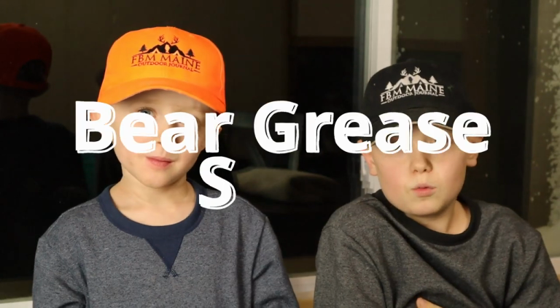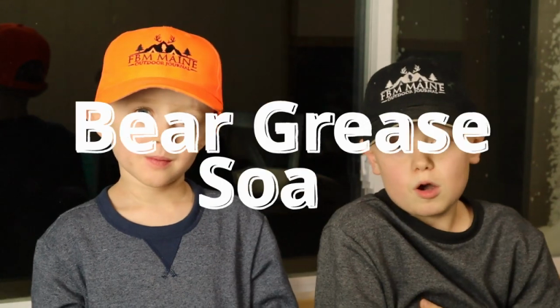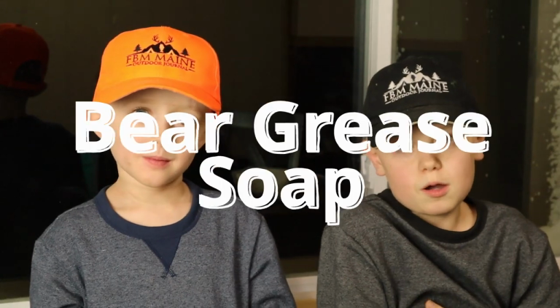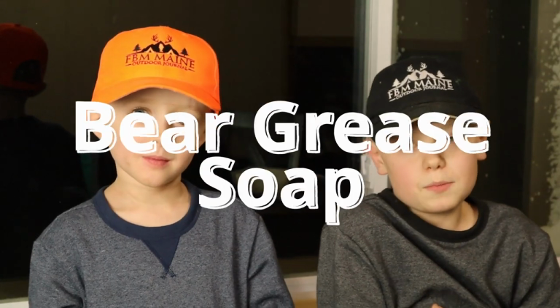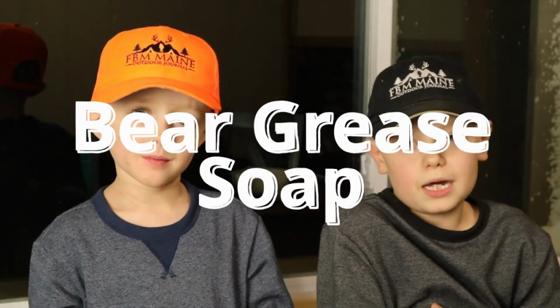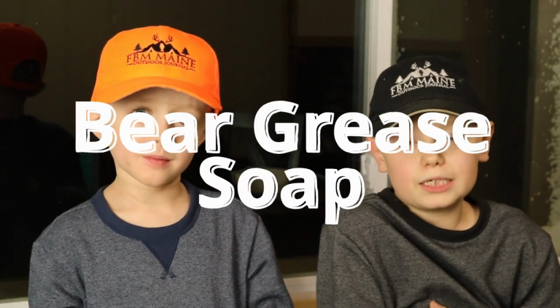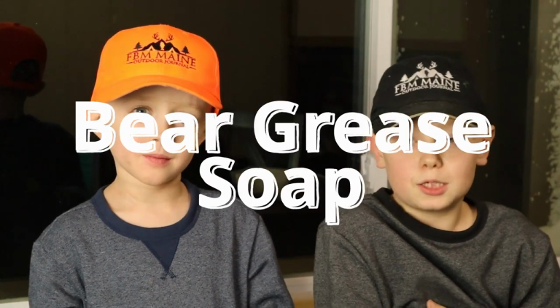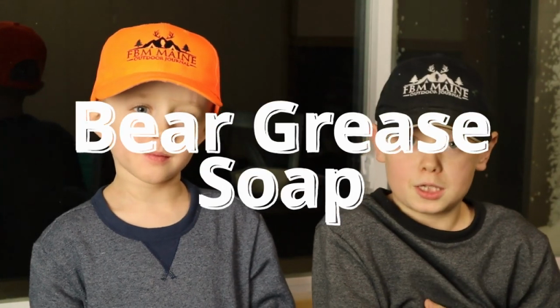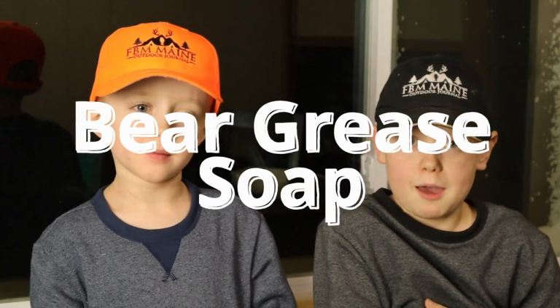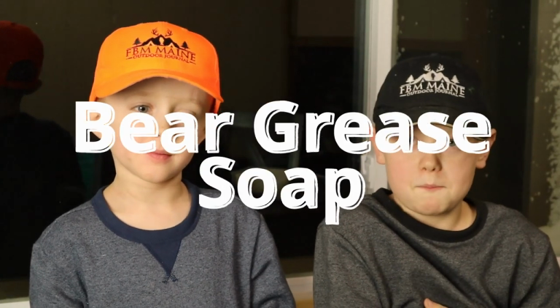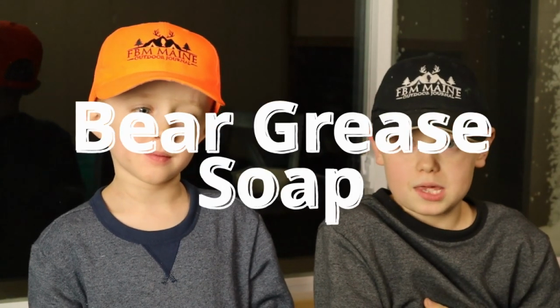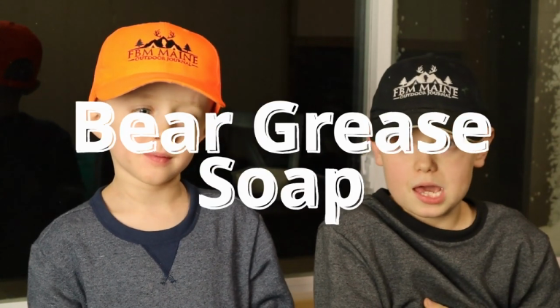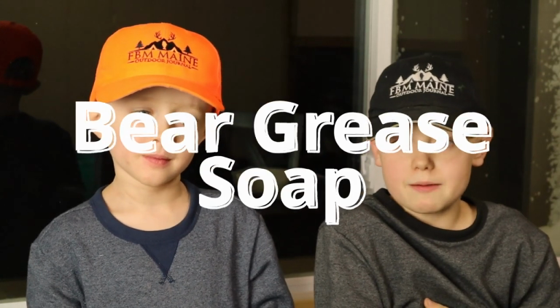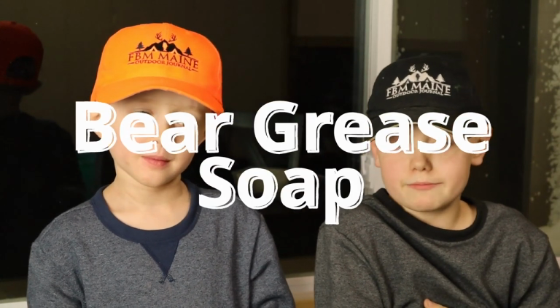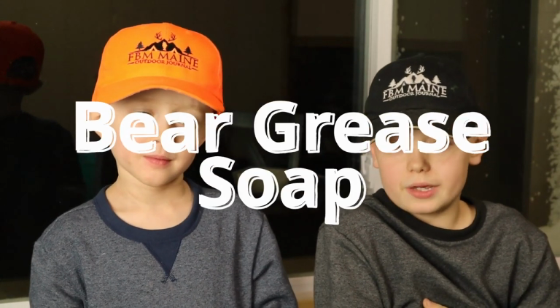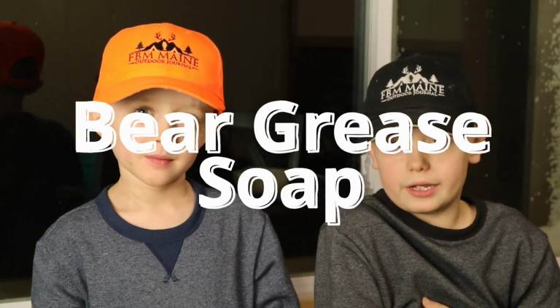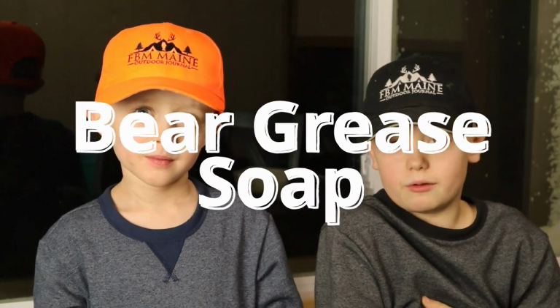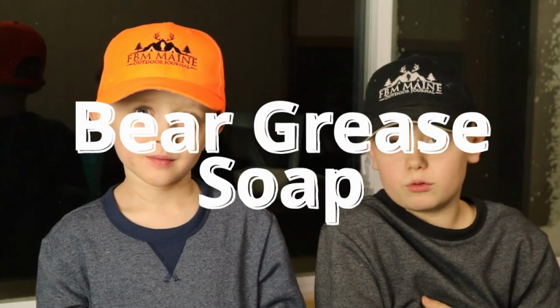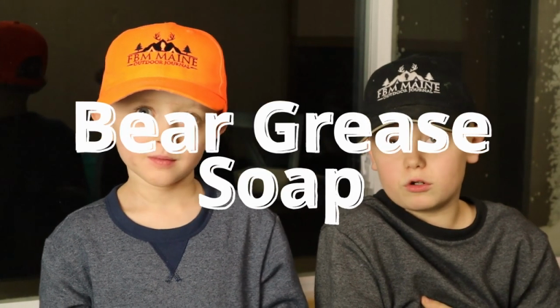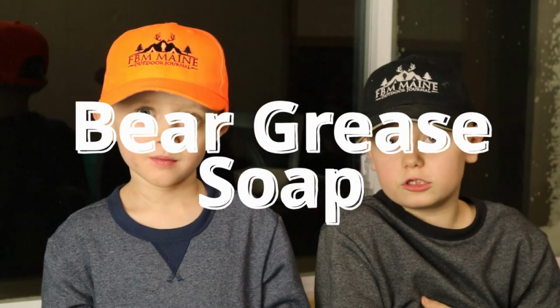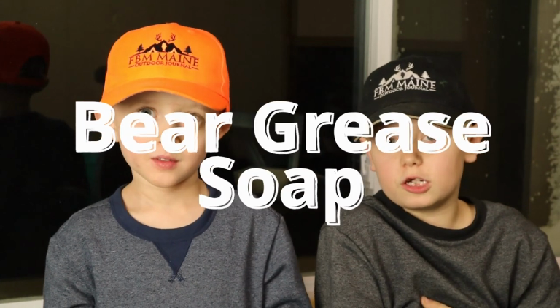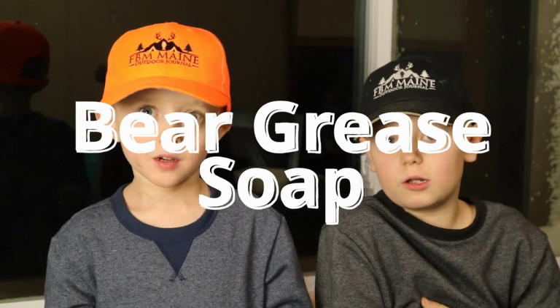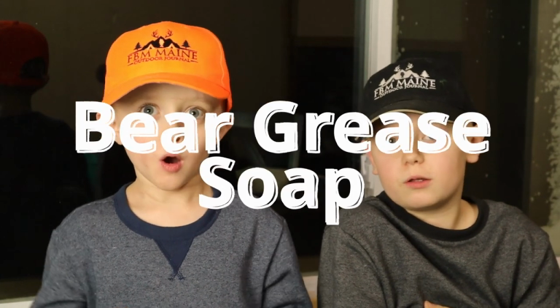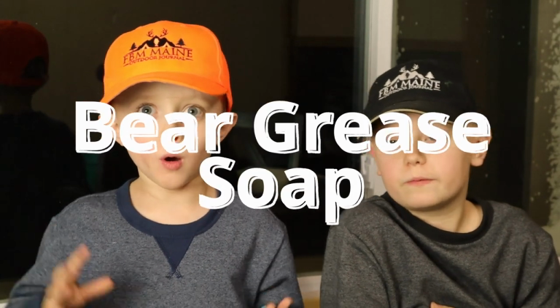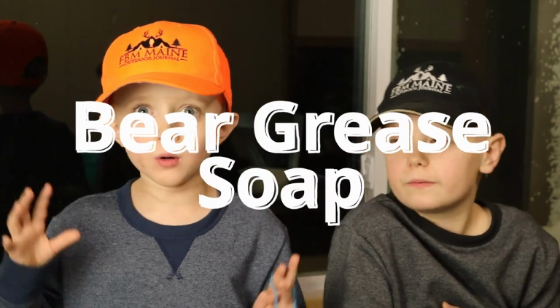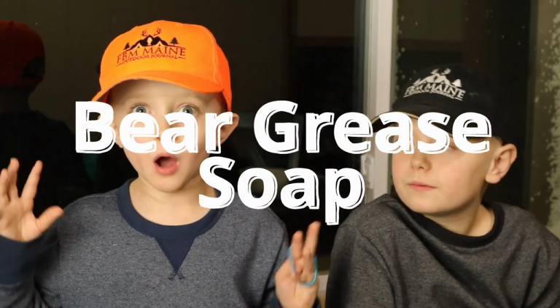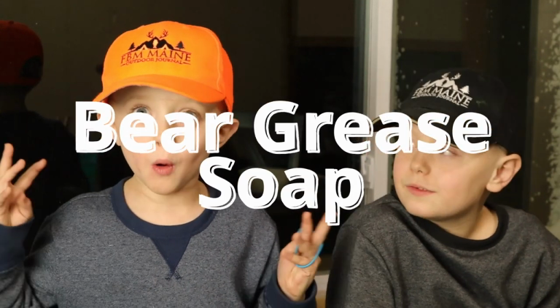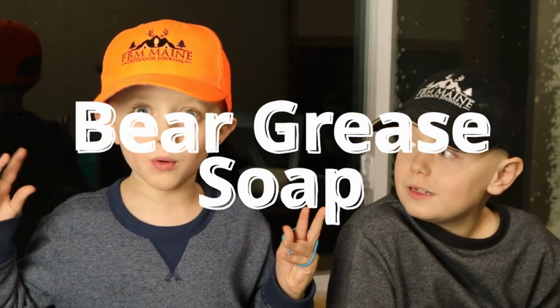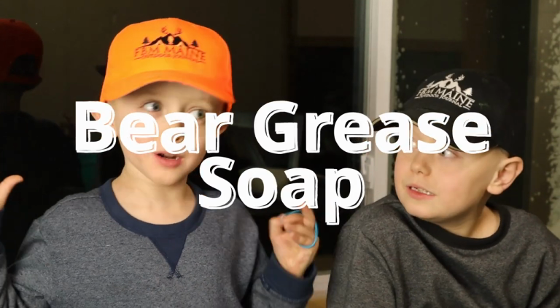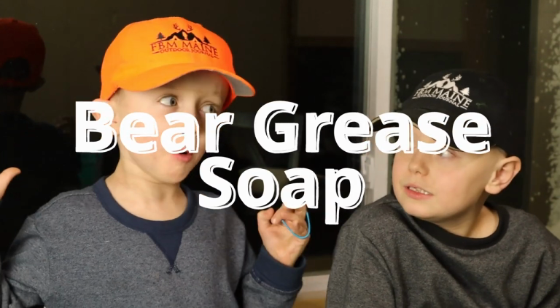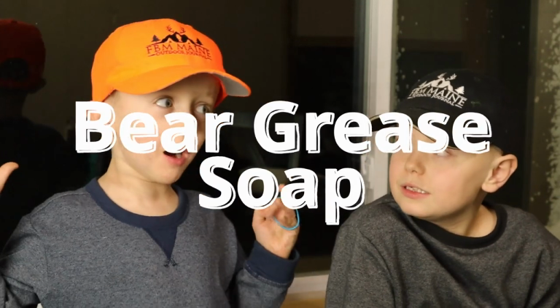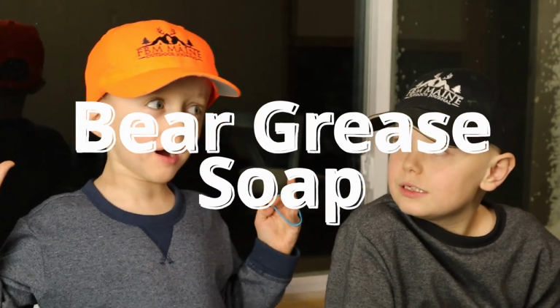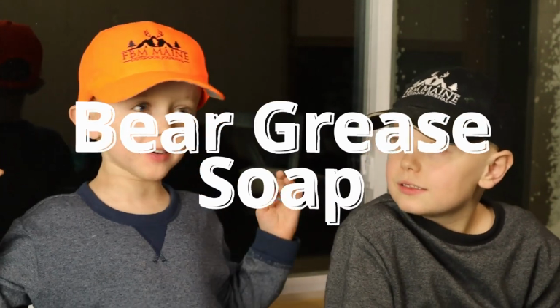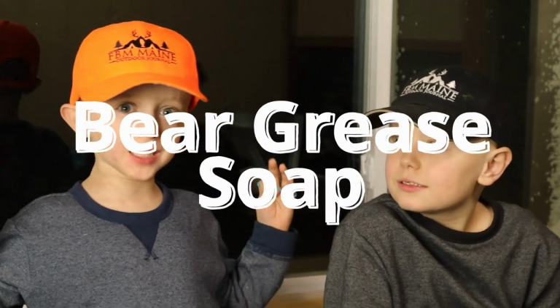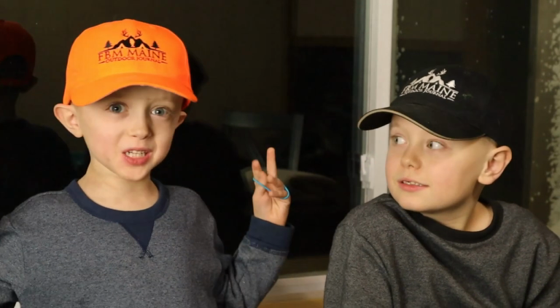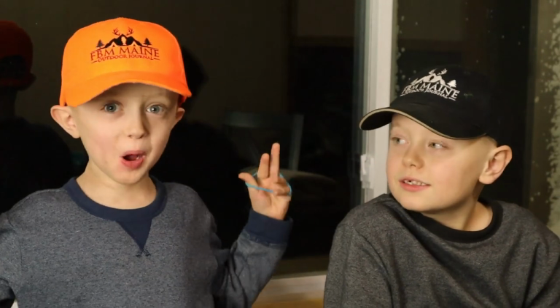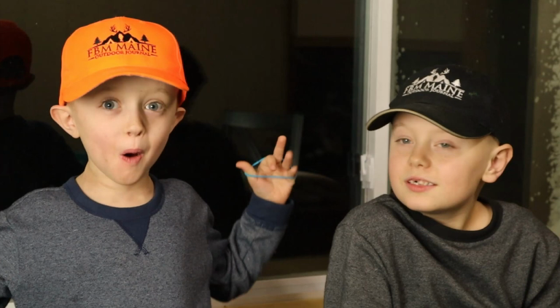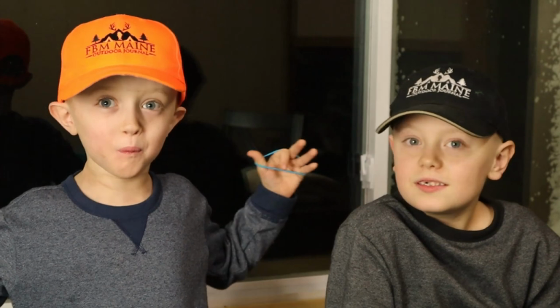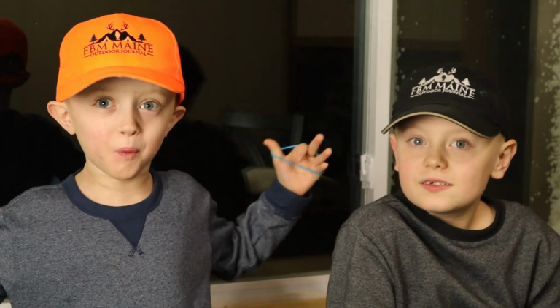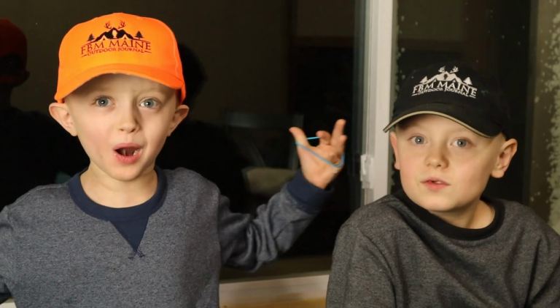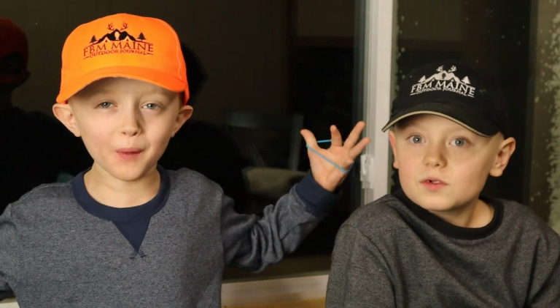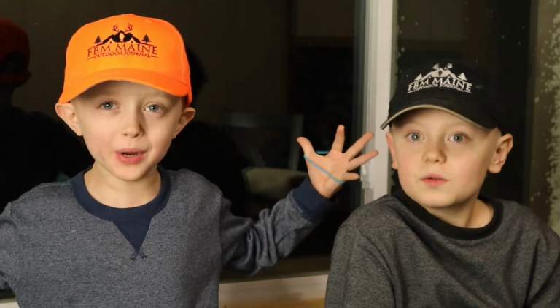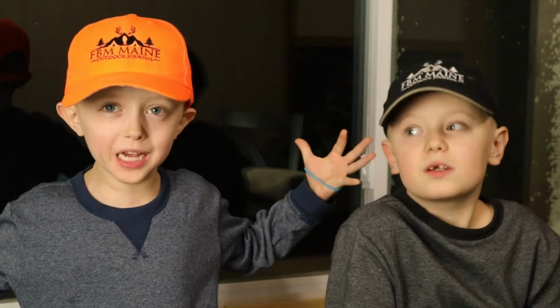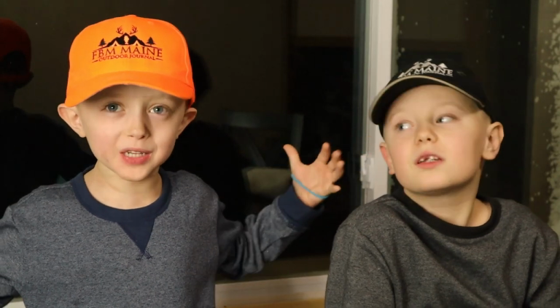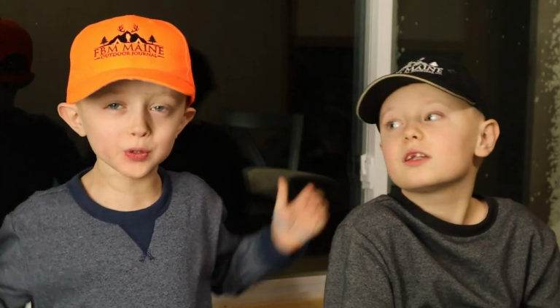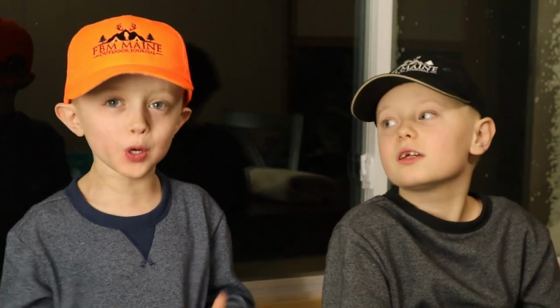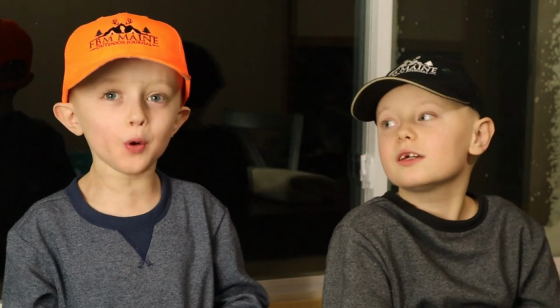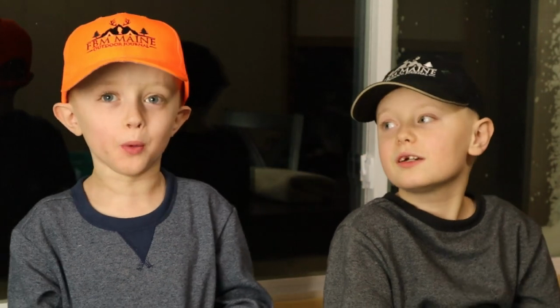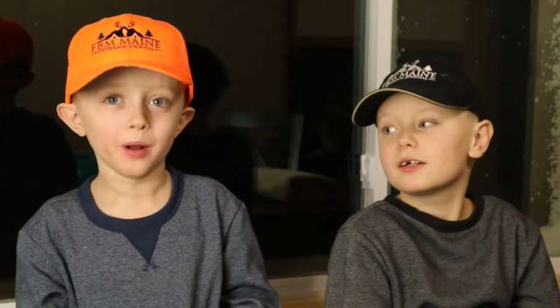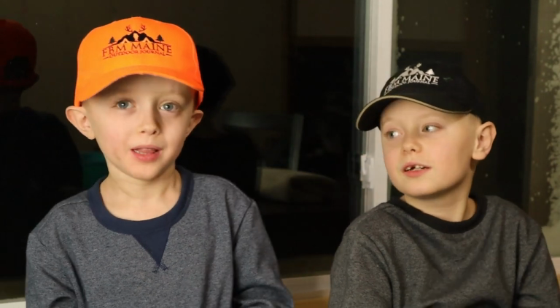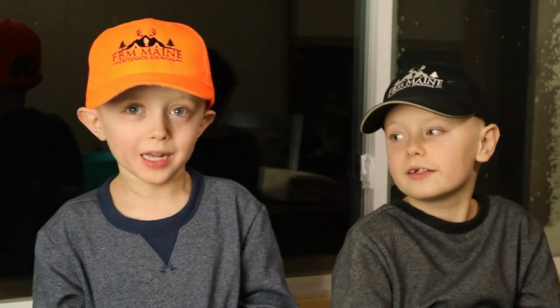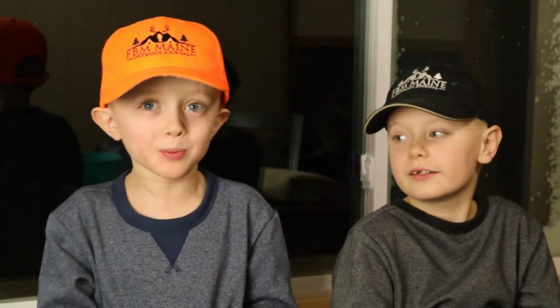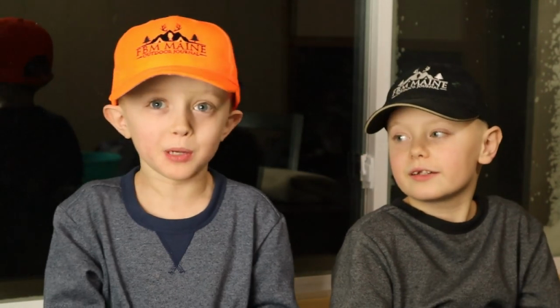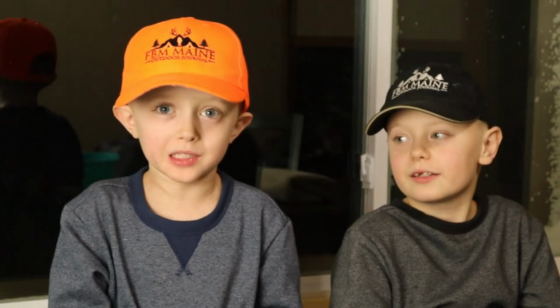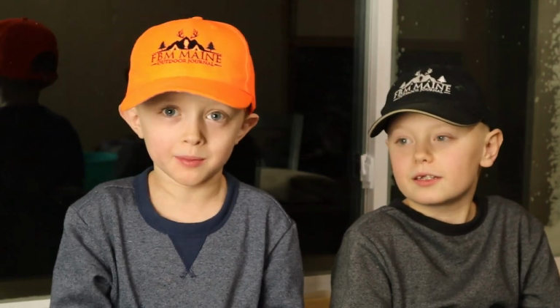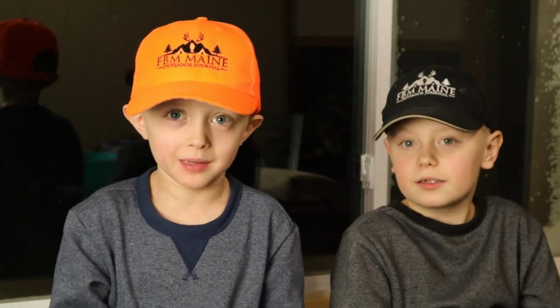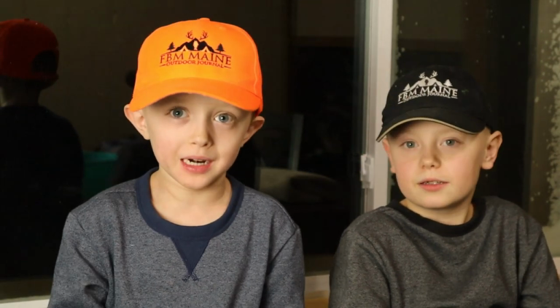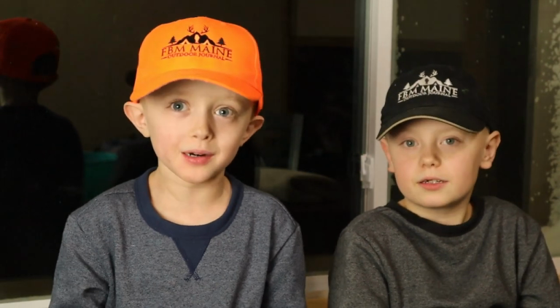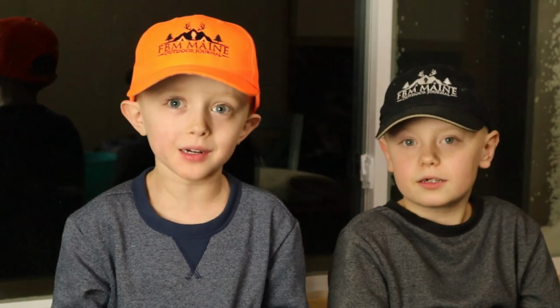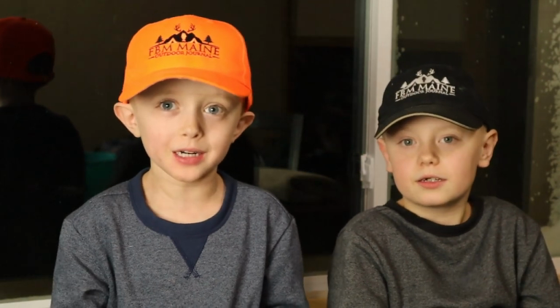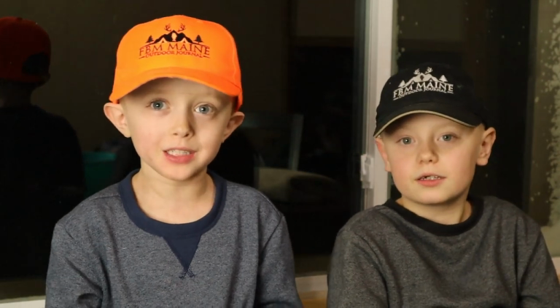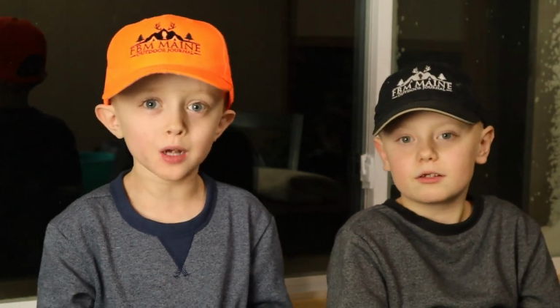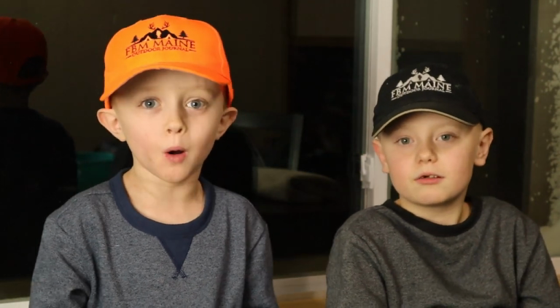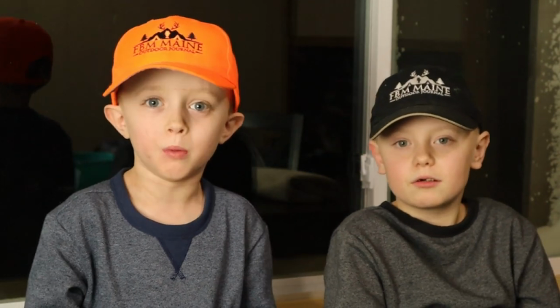Welcome back to the FBM Main Outdoor Journal. Oh no, we don't have any soap. What are we going to do? Let's make some bear grease soap.